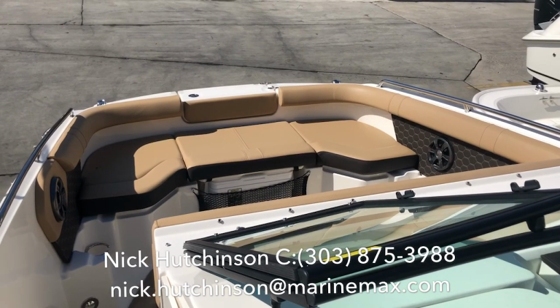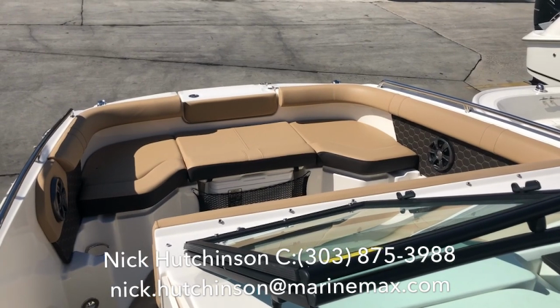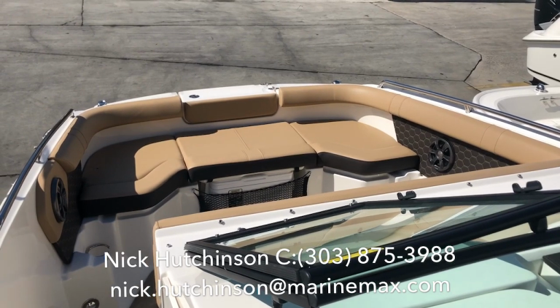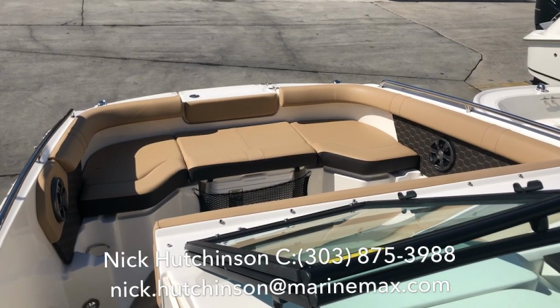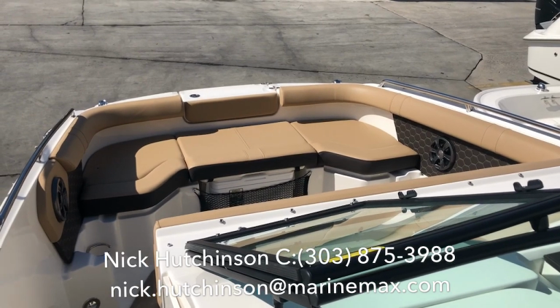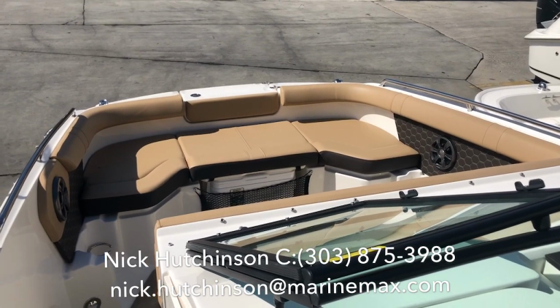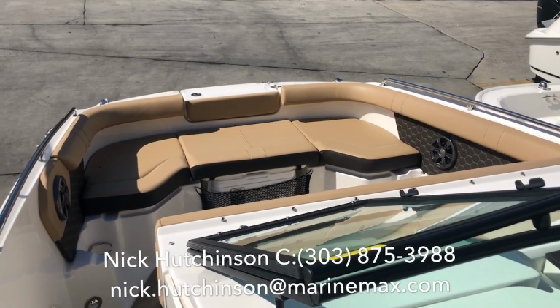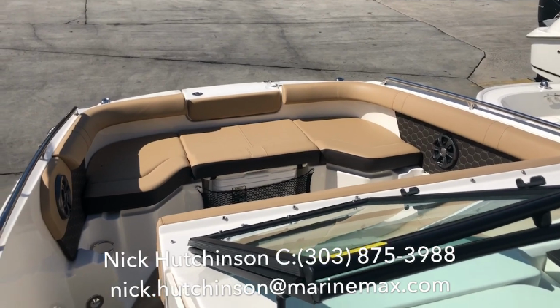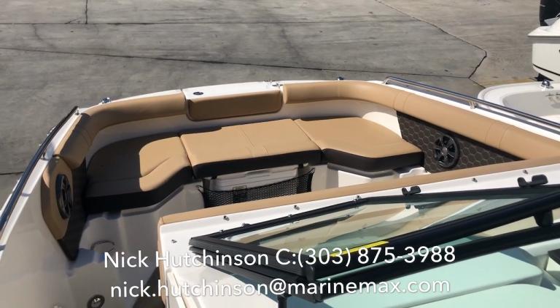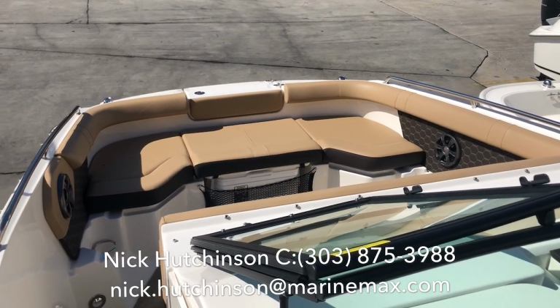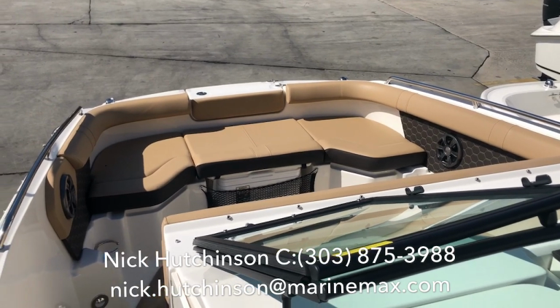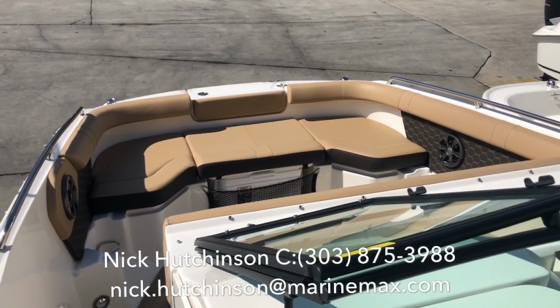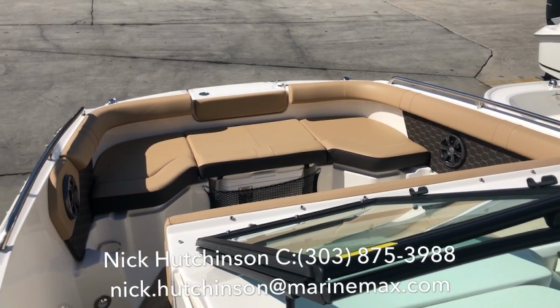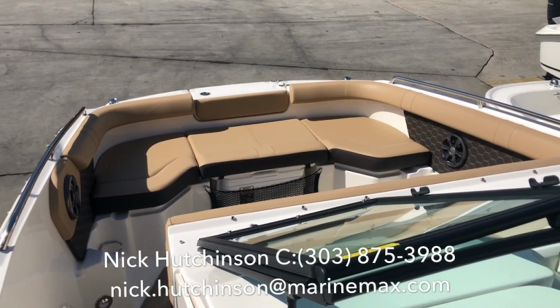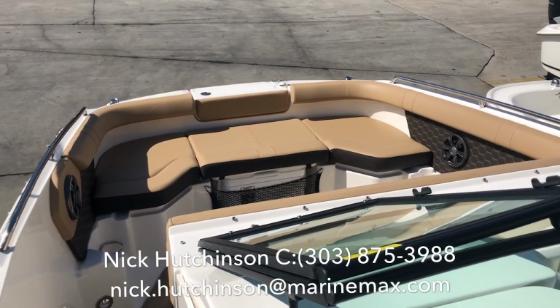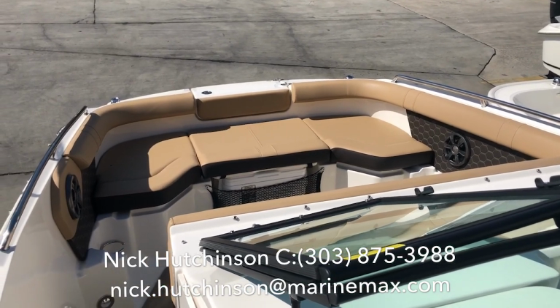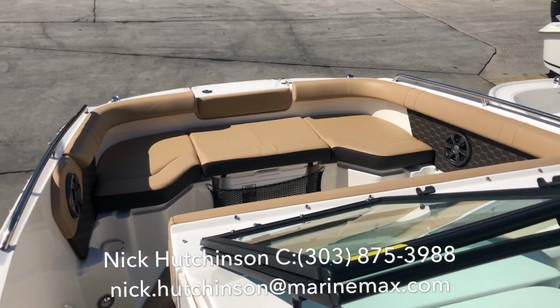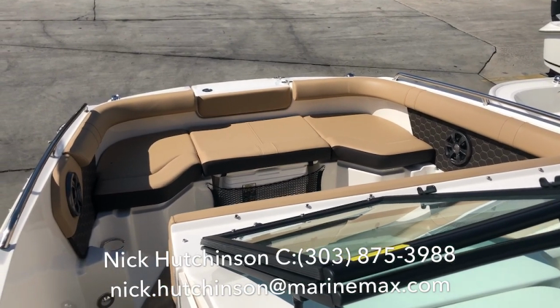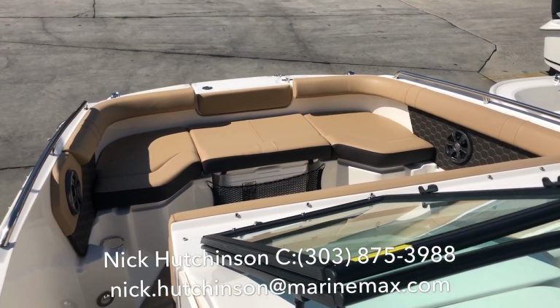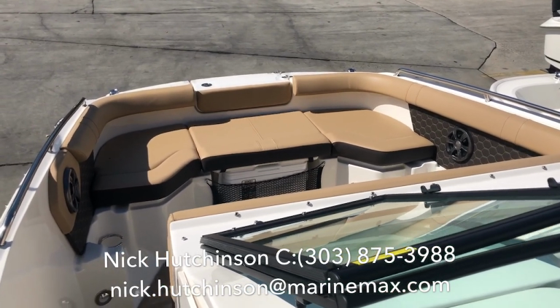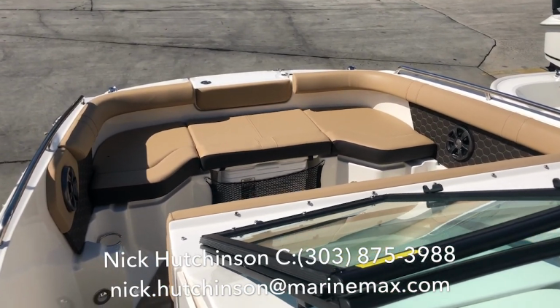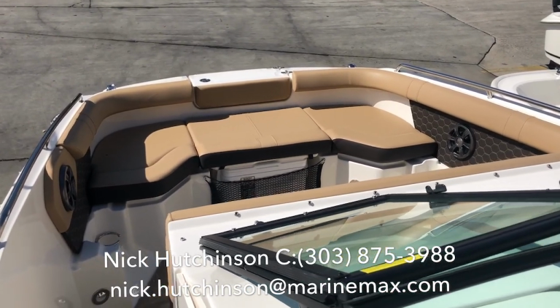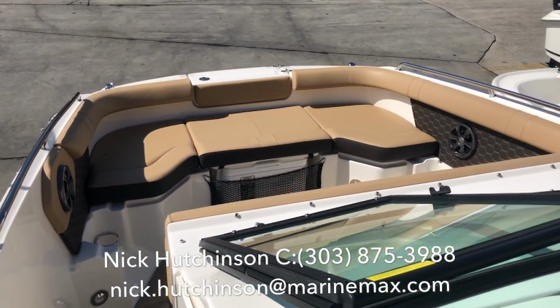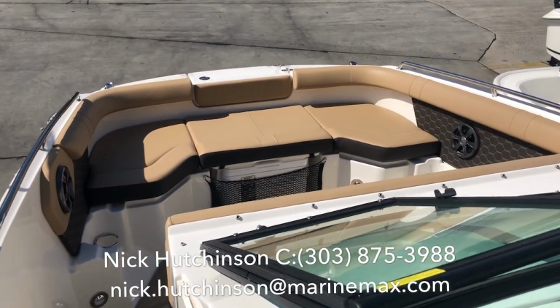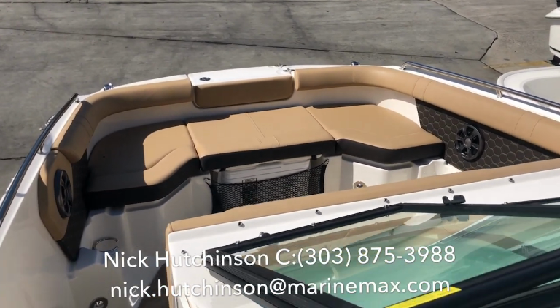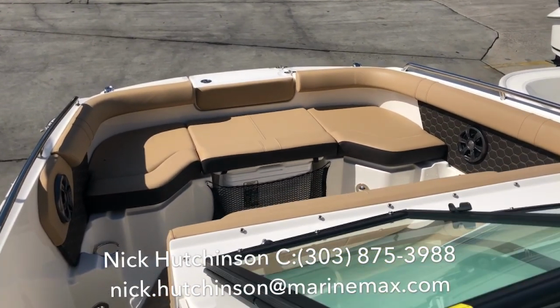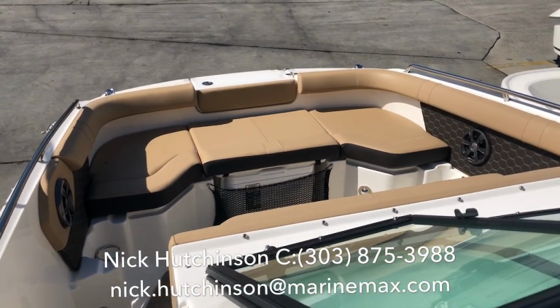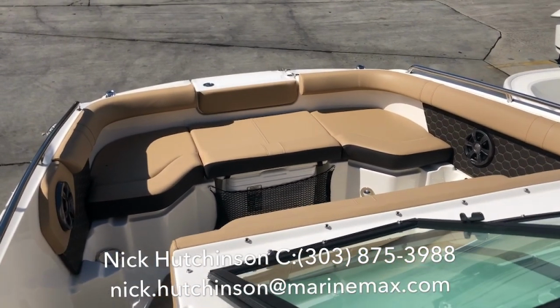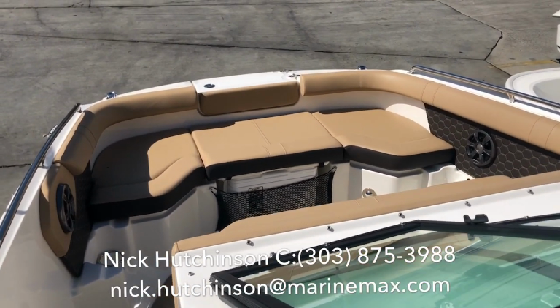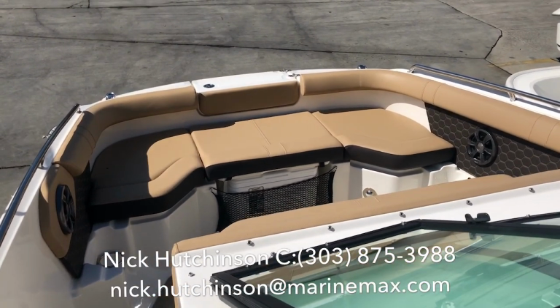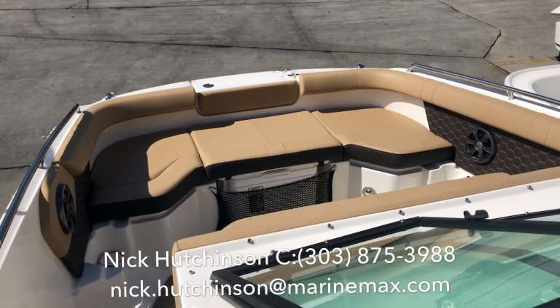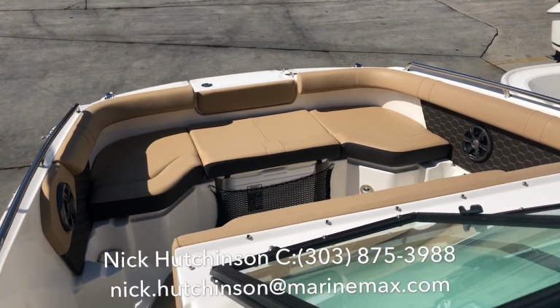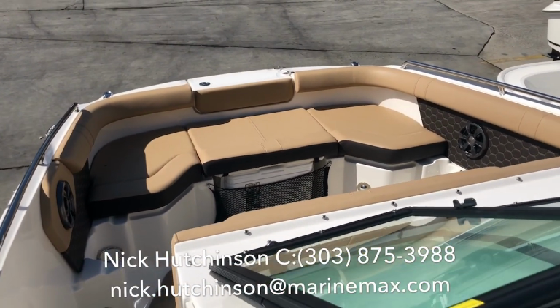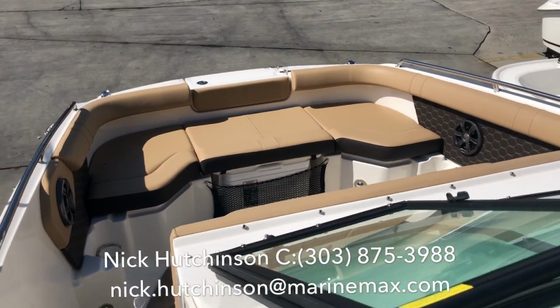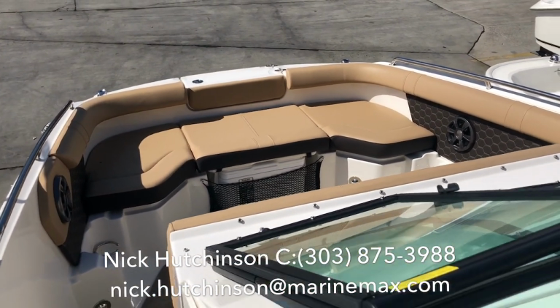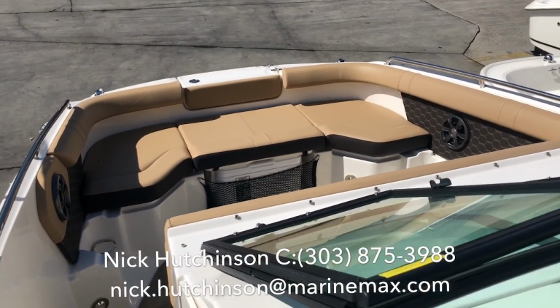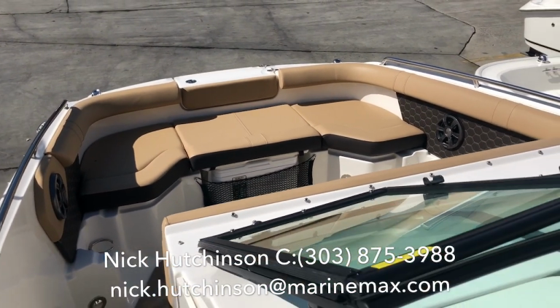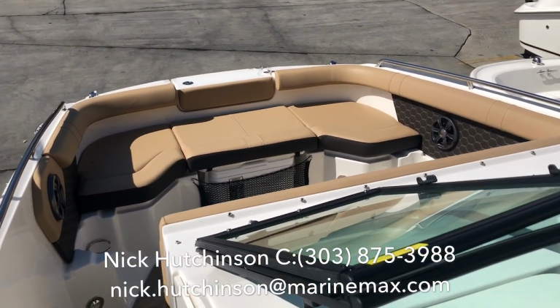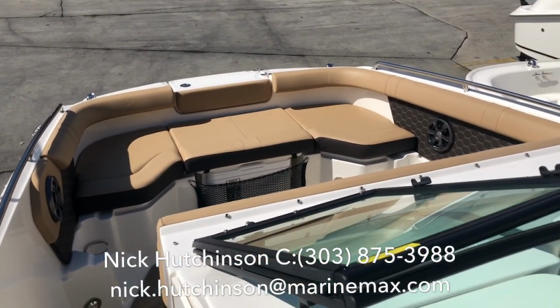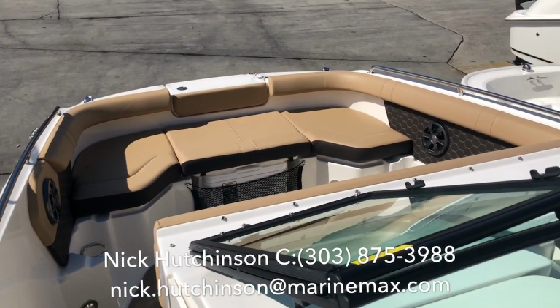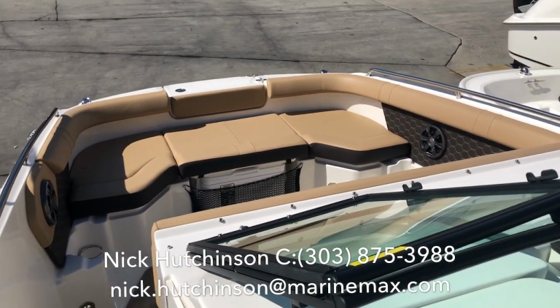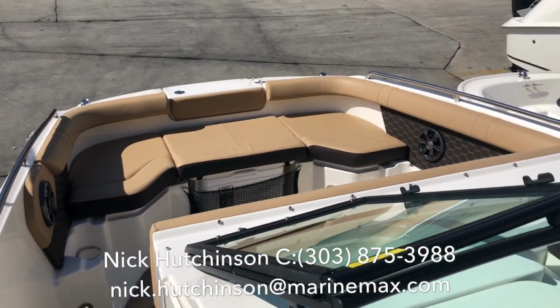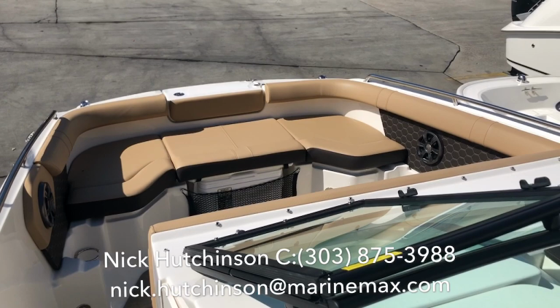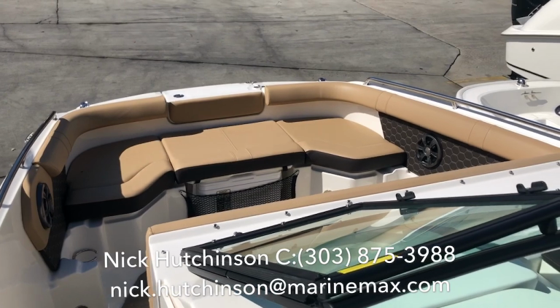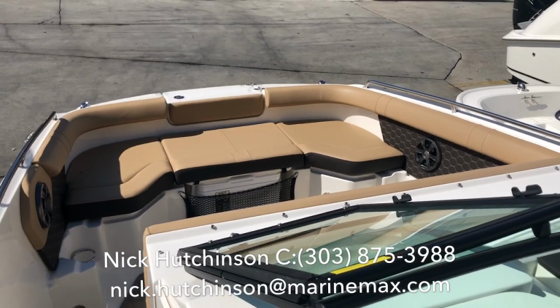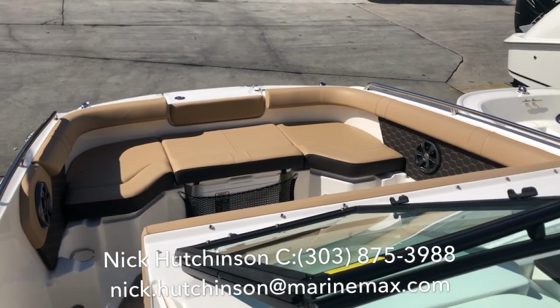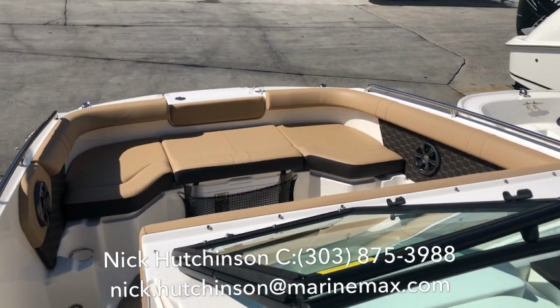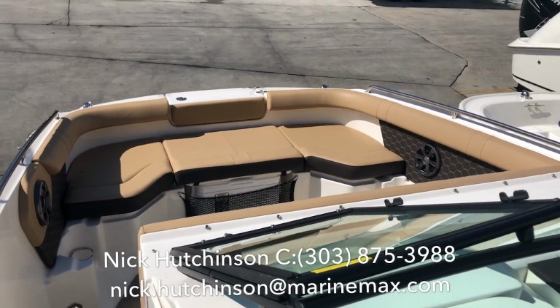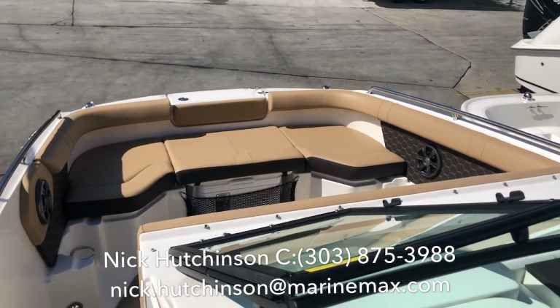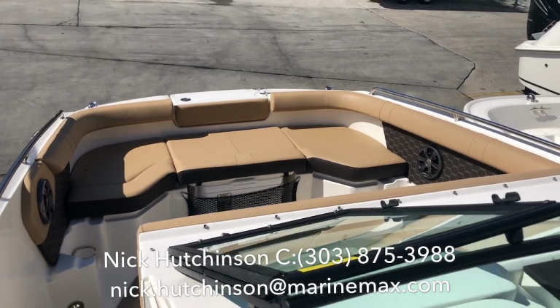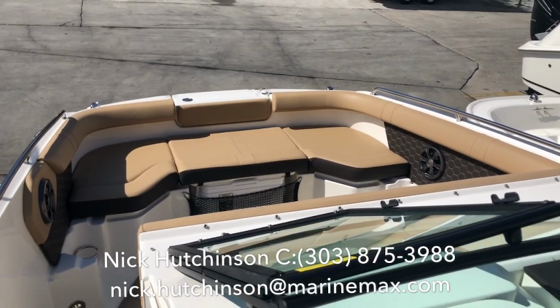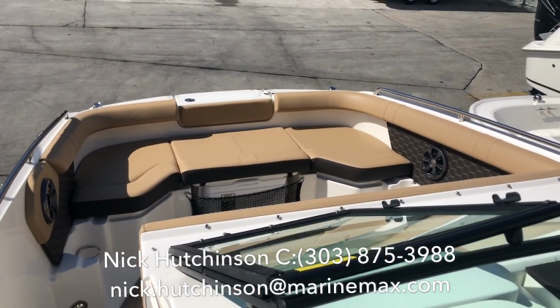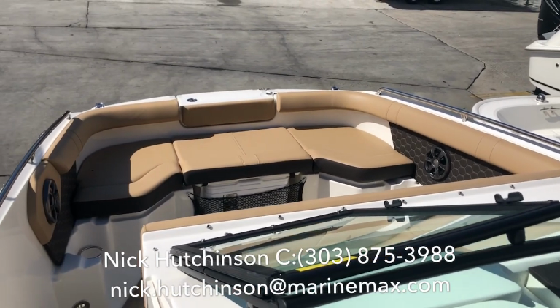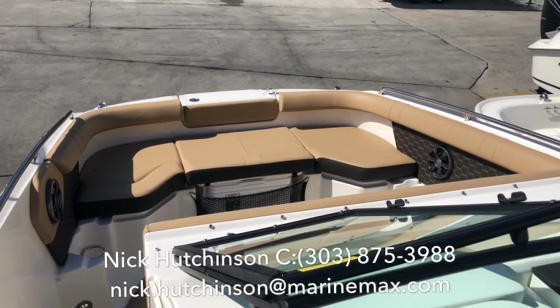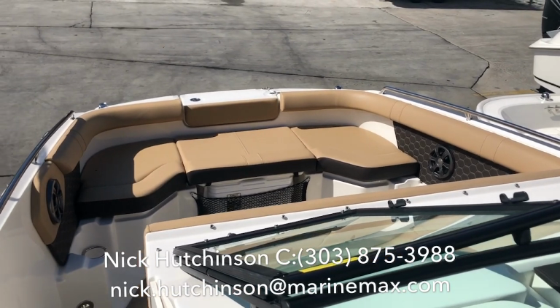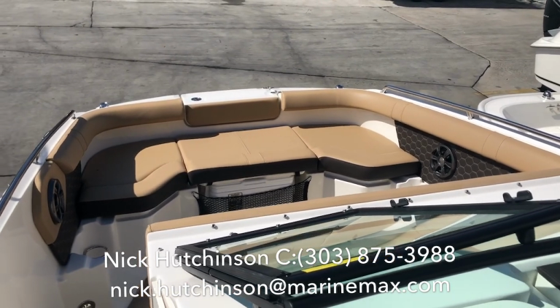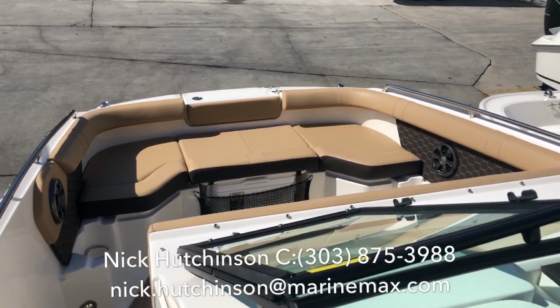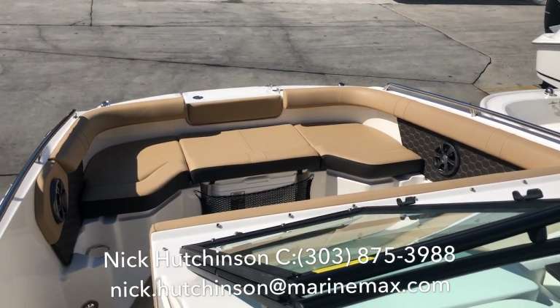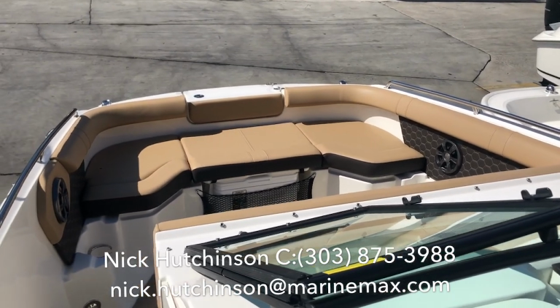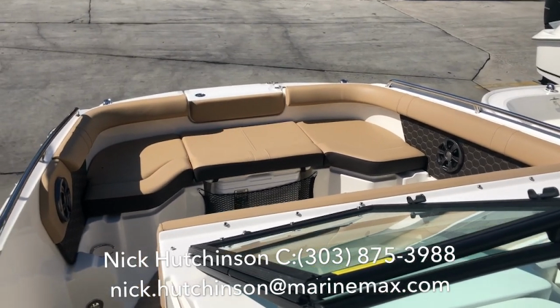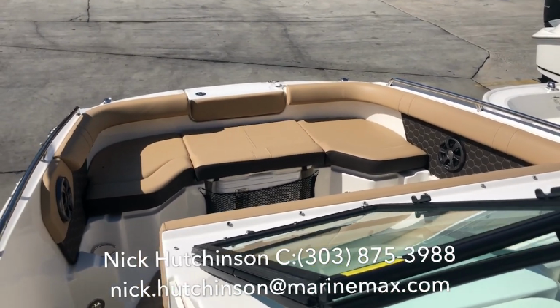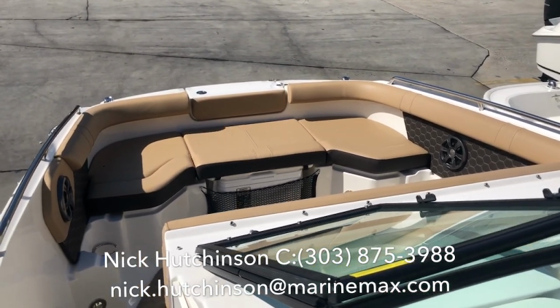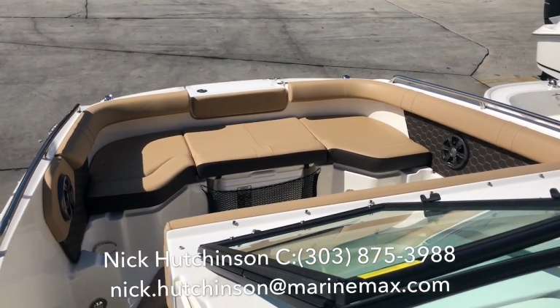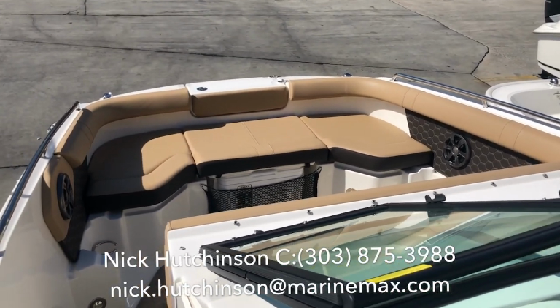Hey guys, Nick Hutchinson with MarineMax Clearwater here today. I'm on board a brand new 2019 Sea Ray 250 SDX.